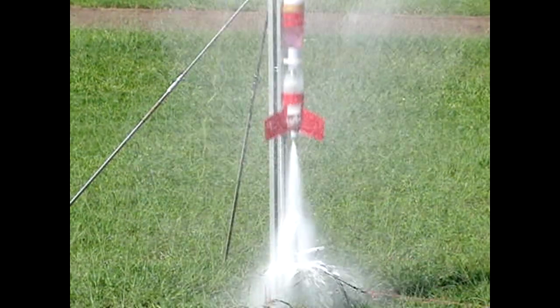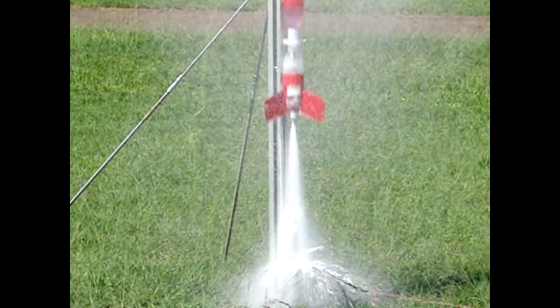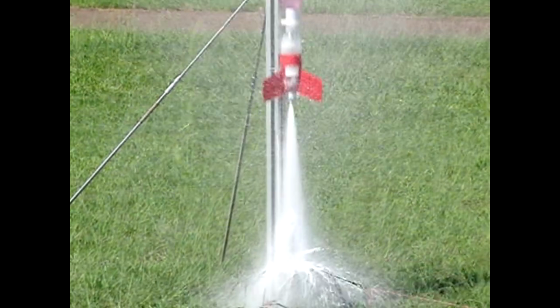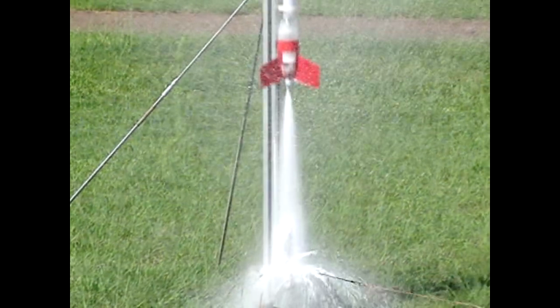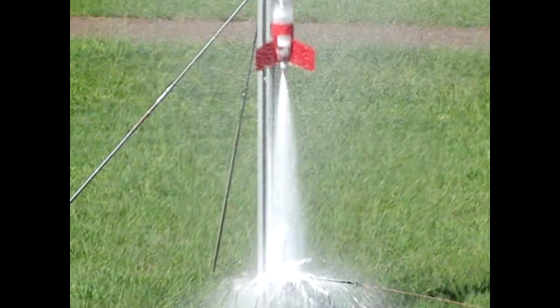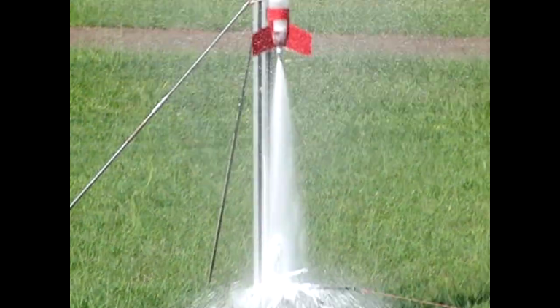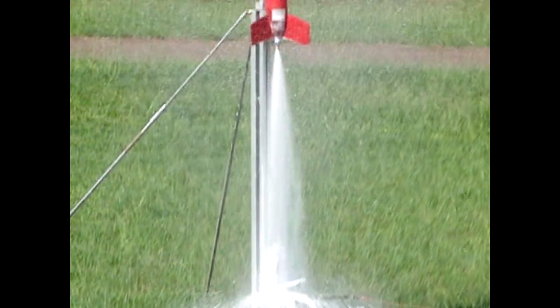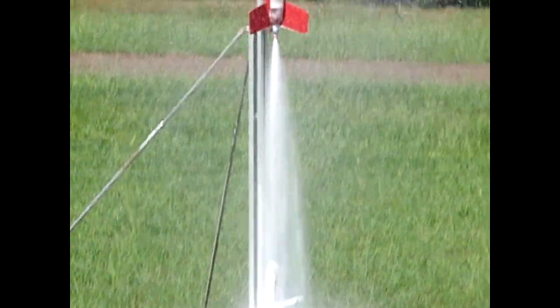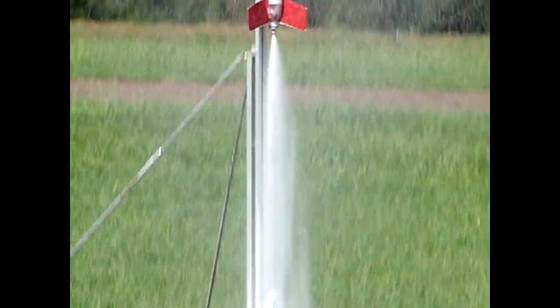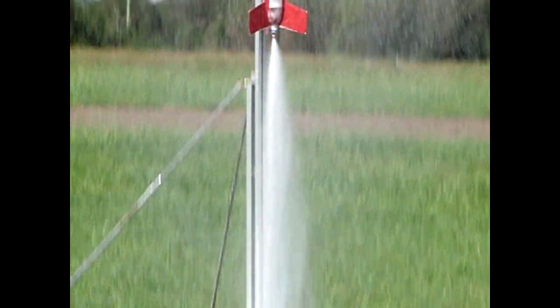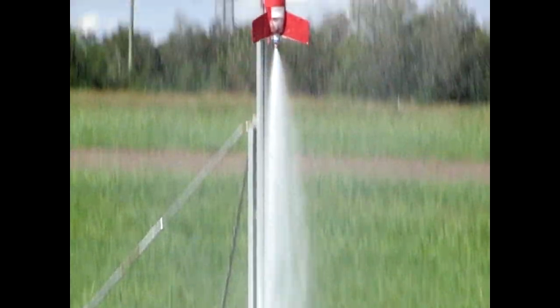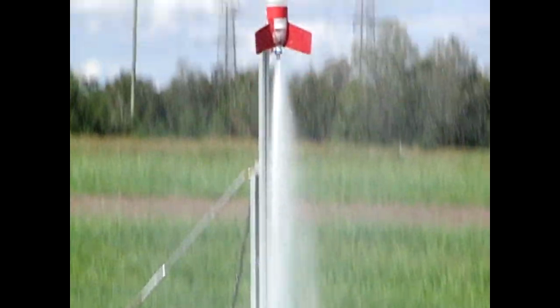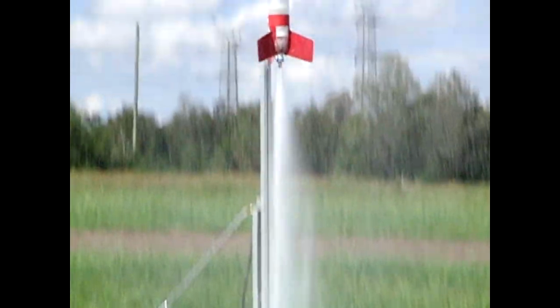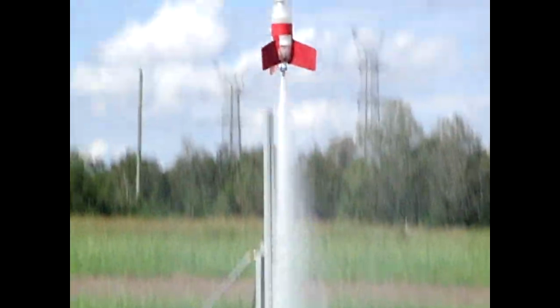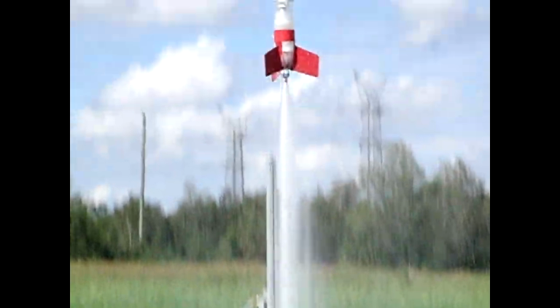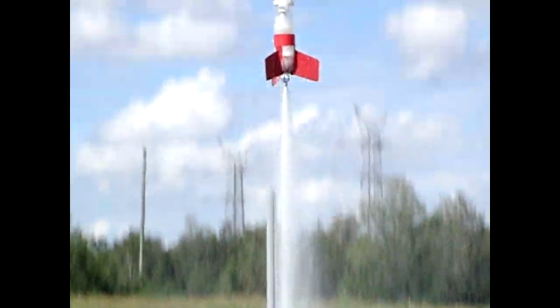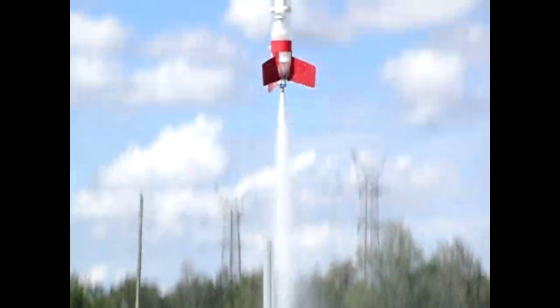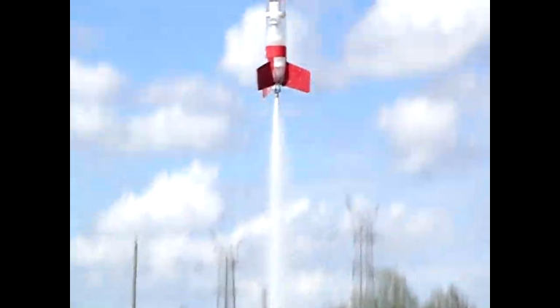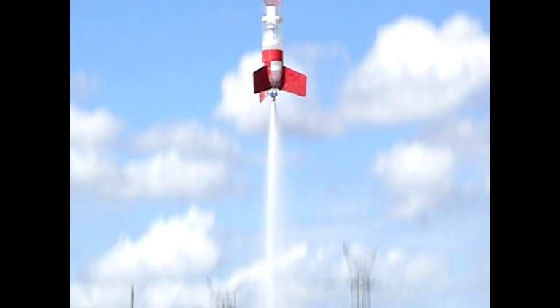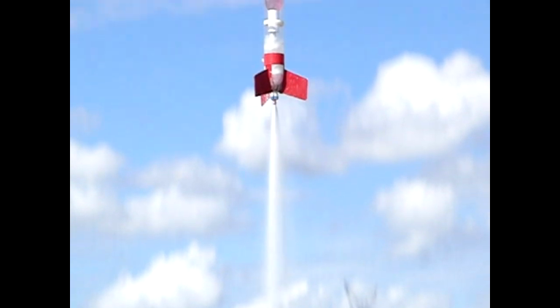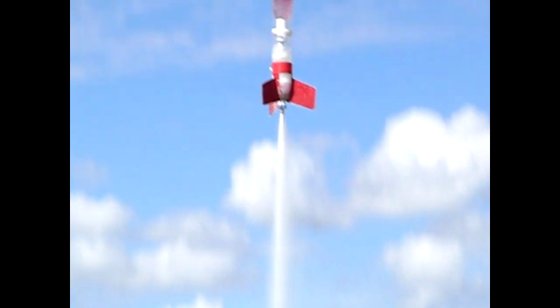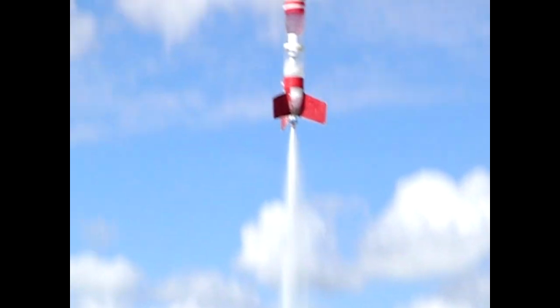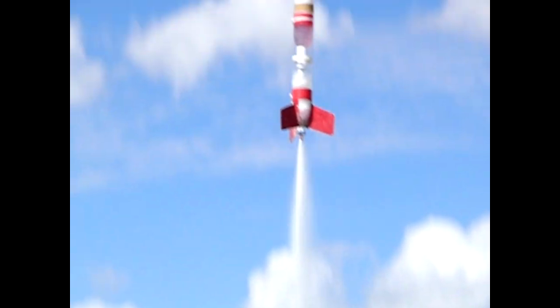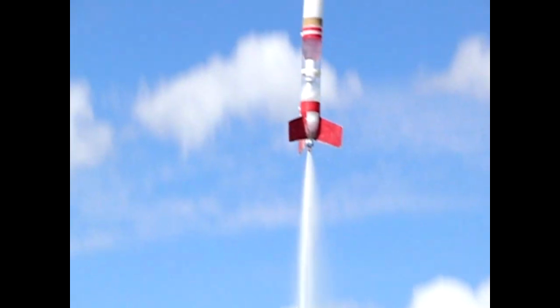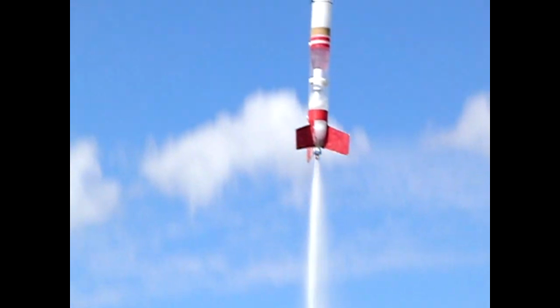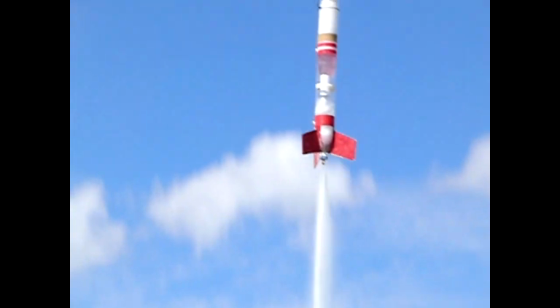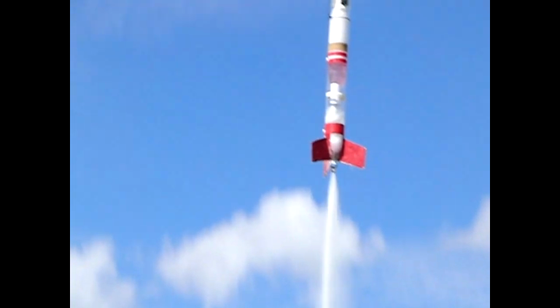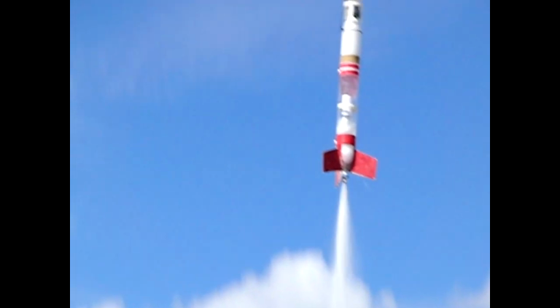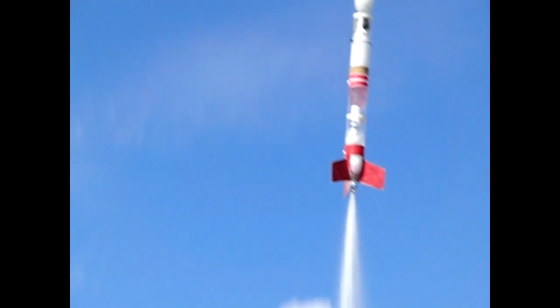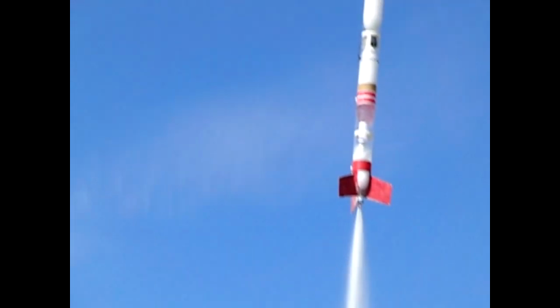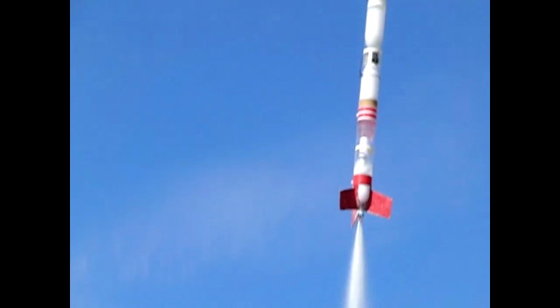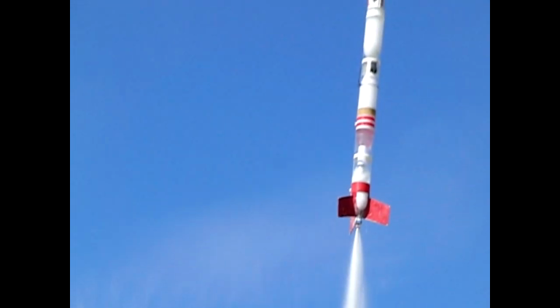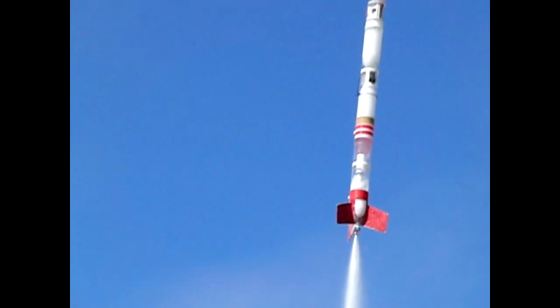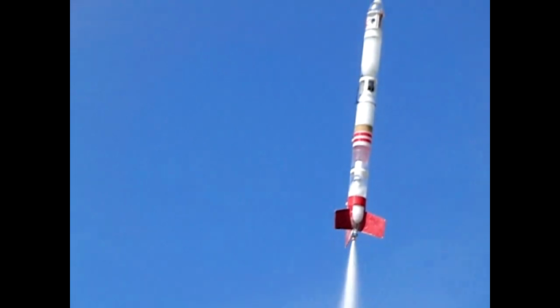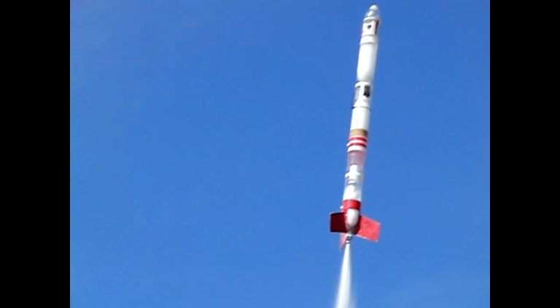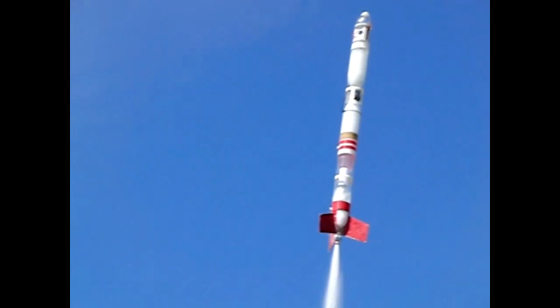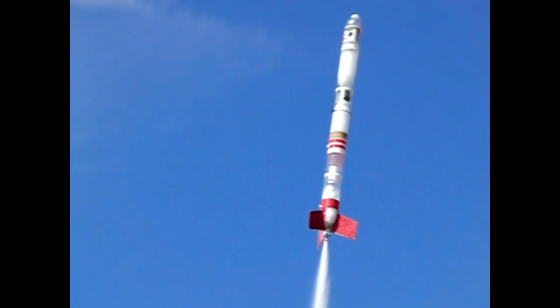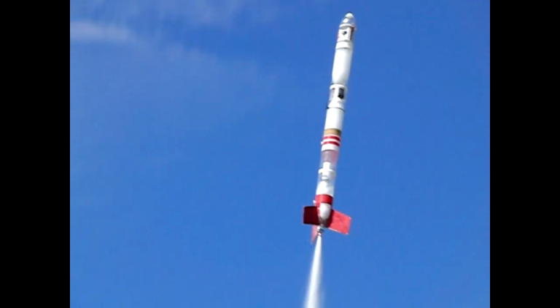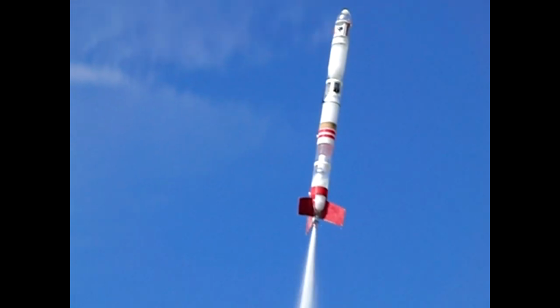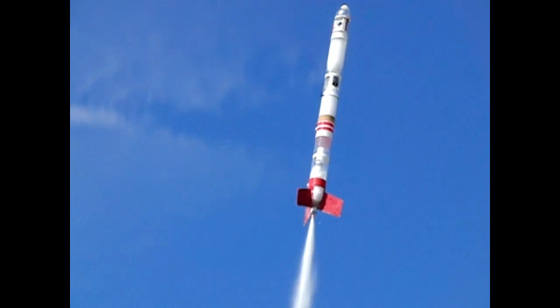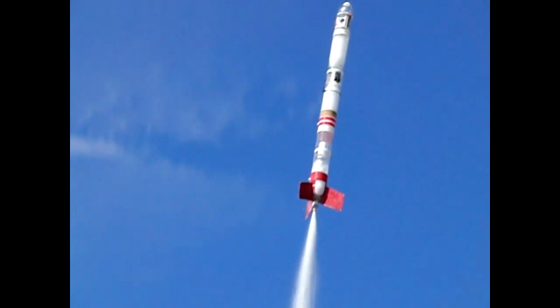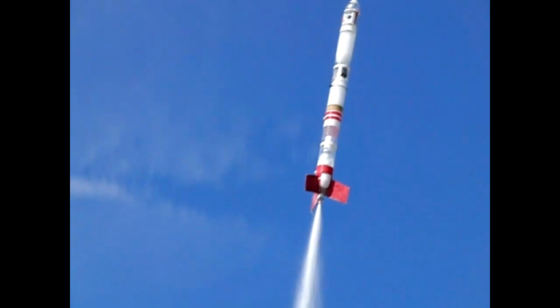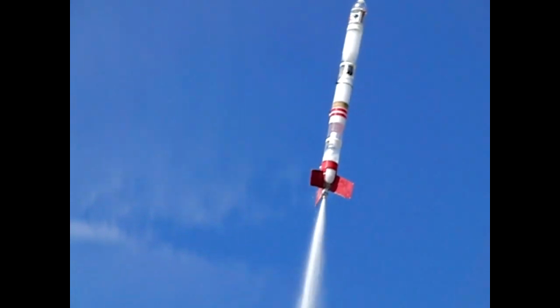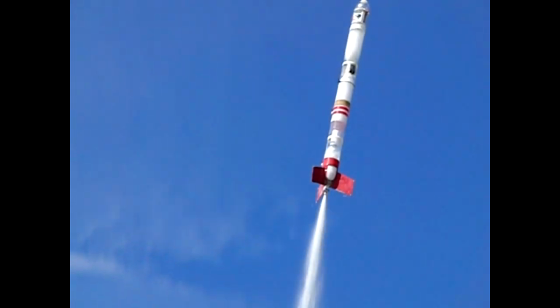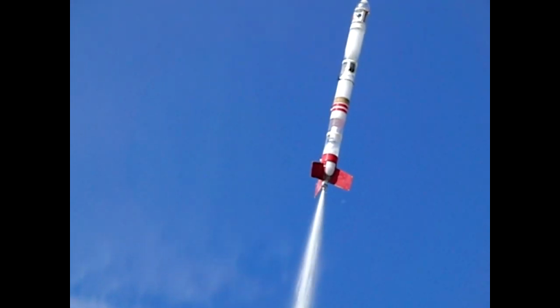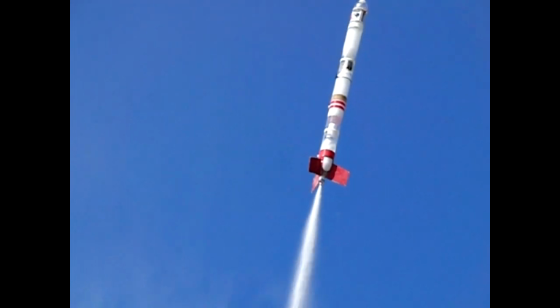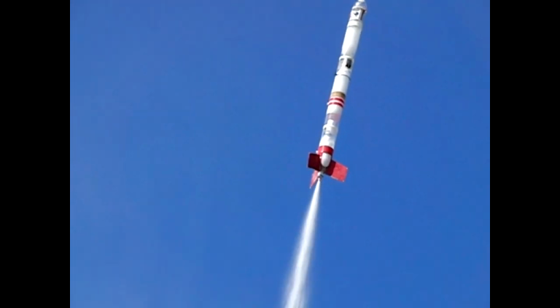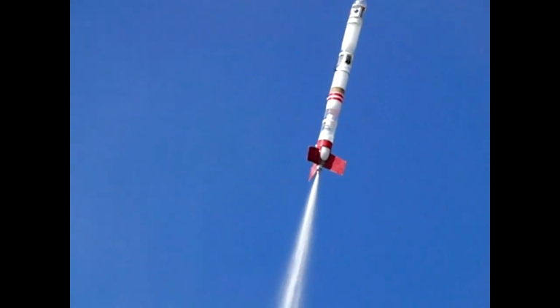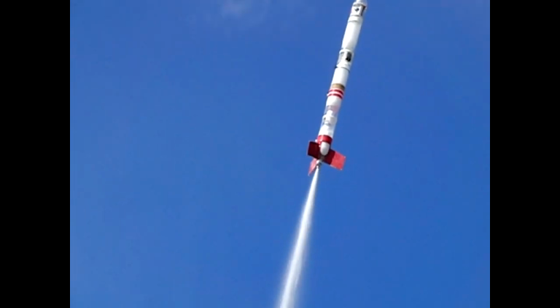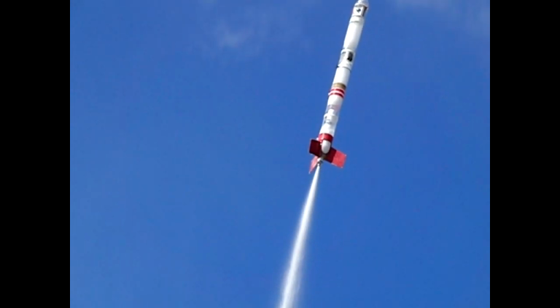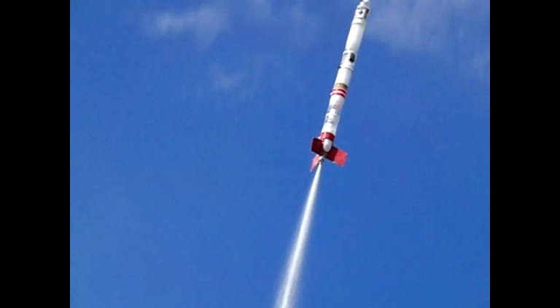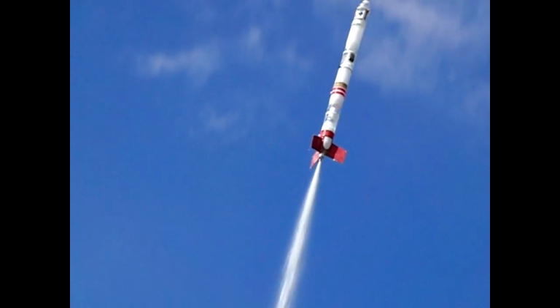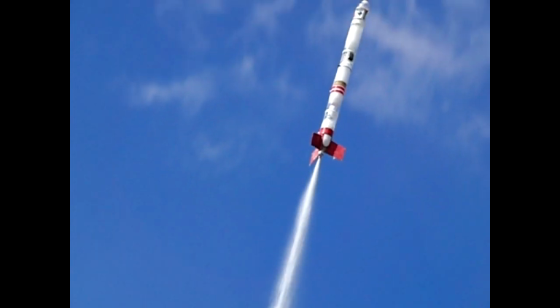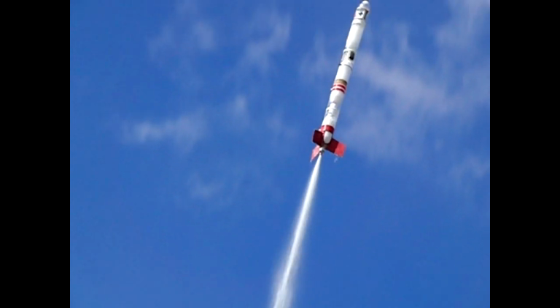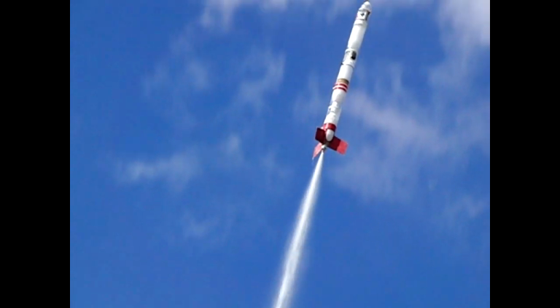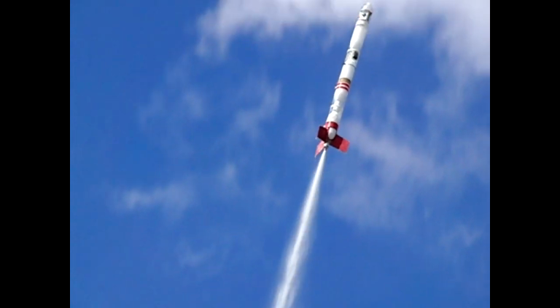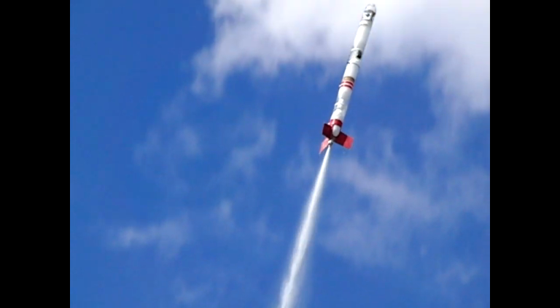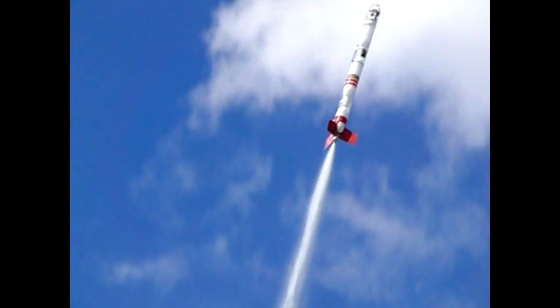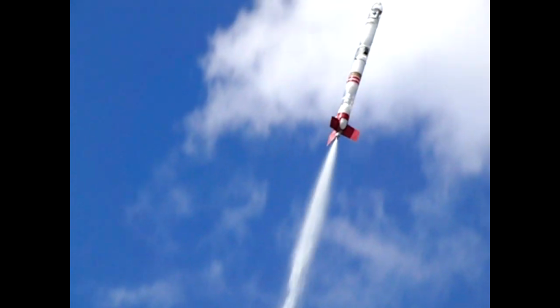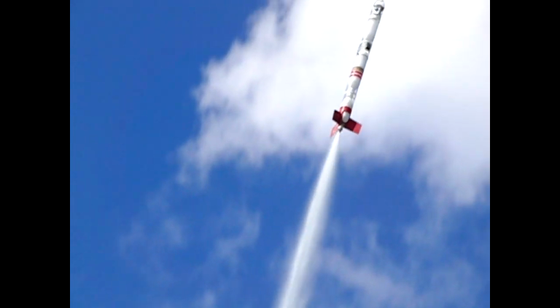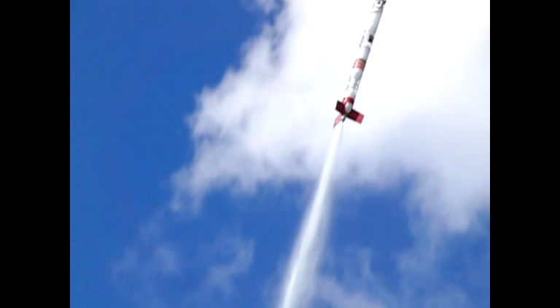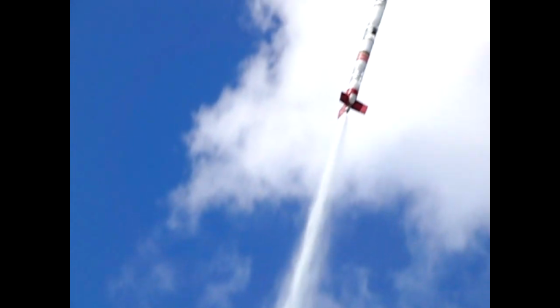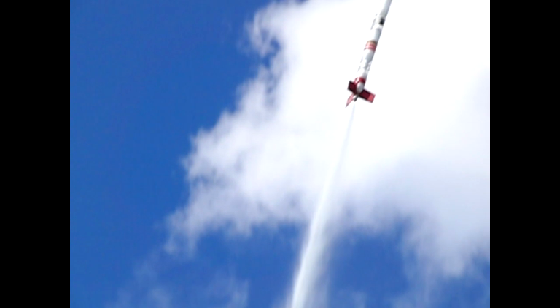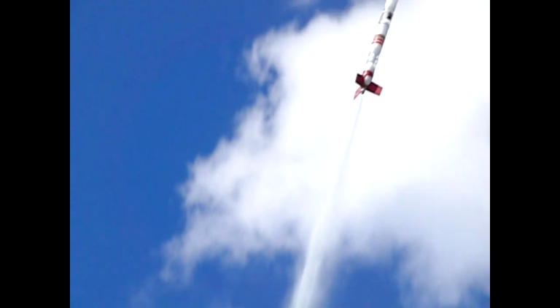With this slow launch I tried zooming in to see if I could catch the rocket in flight. You can see water dripping off the fins and water running out of the chamber.